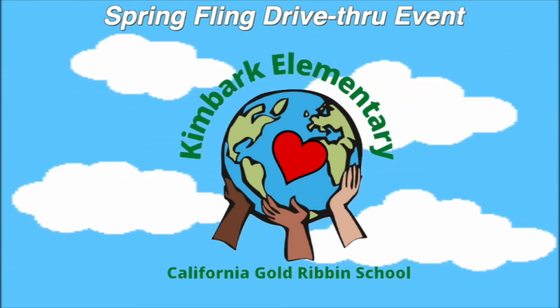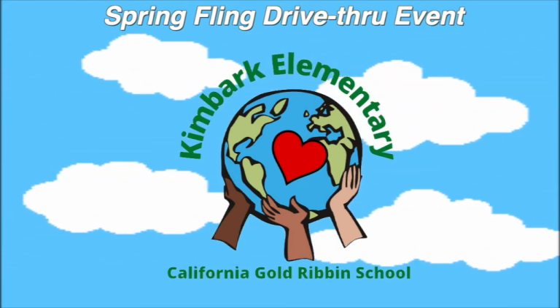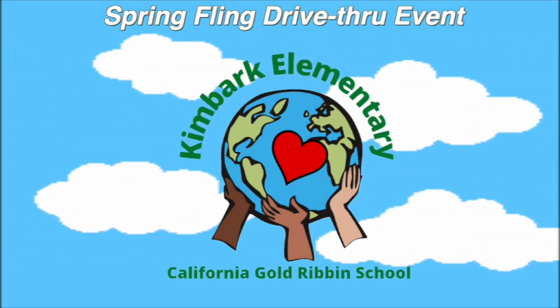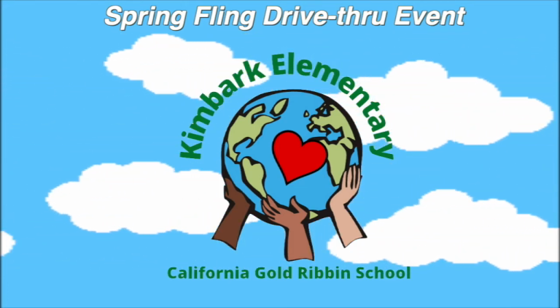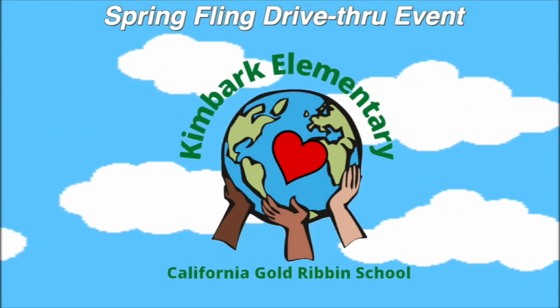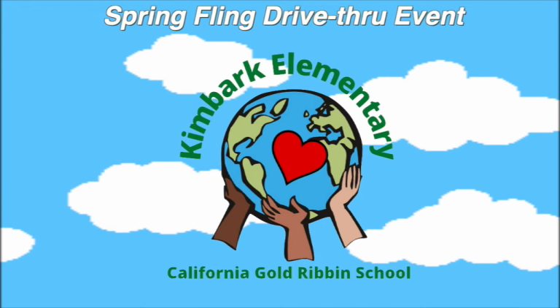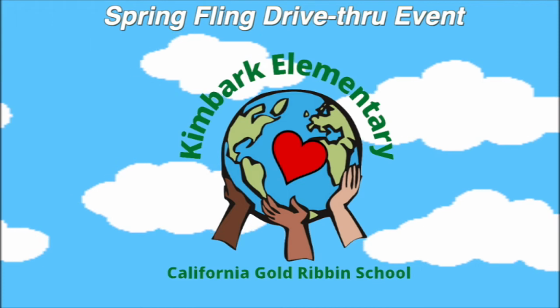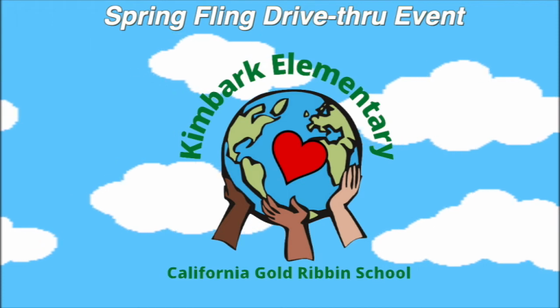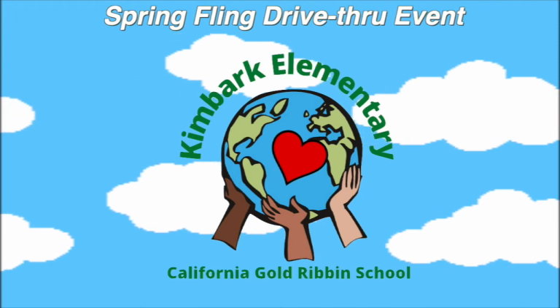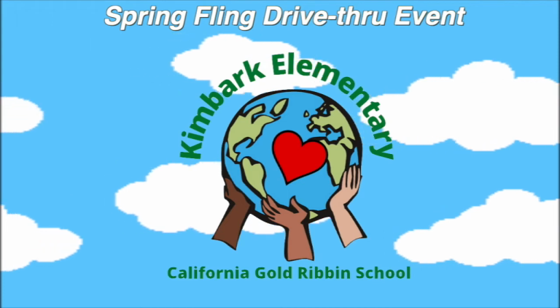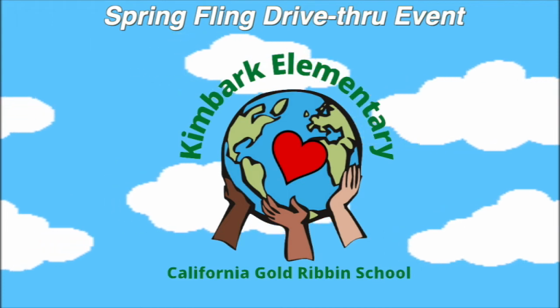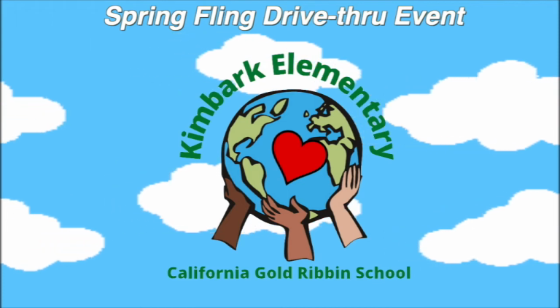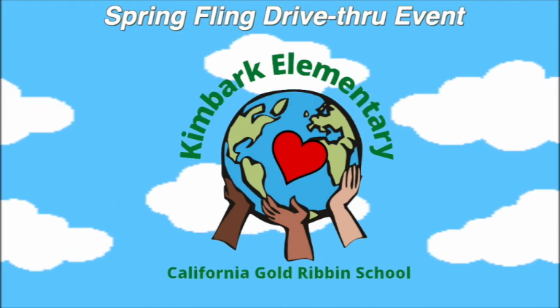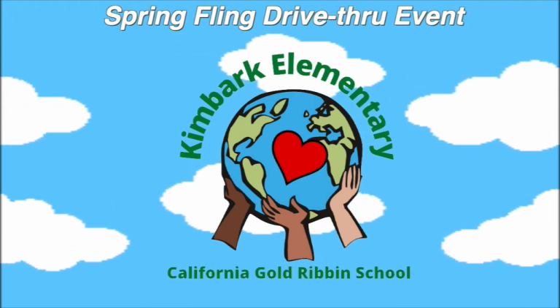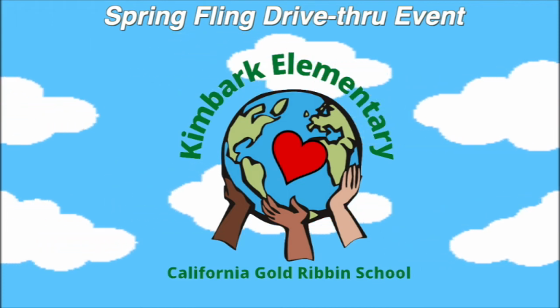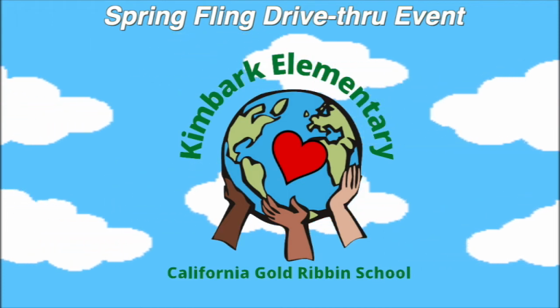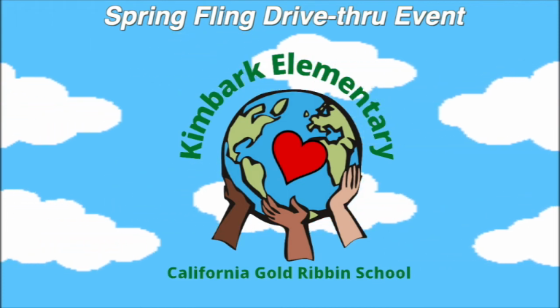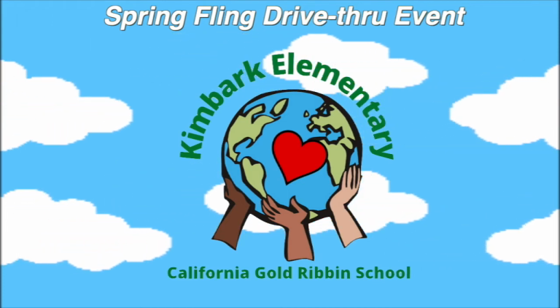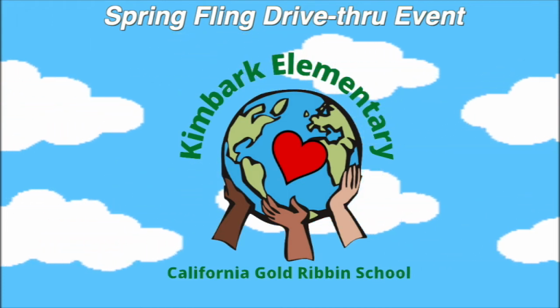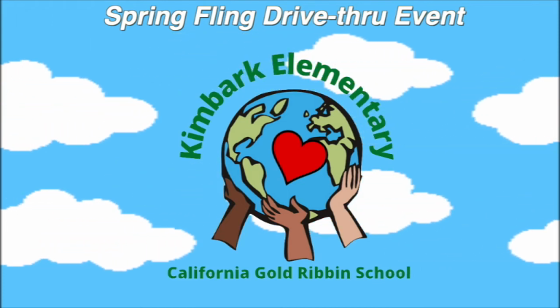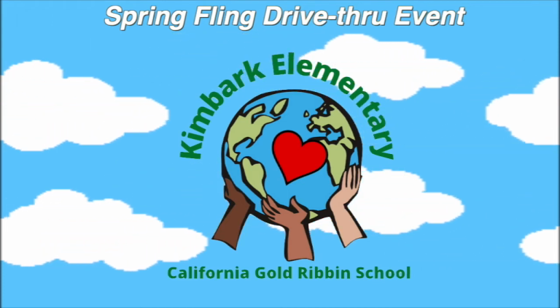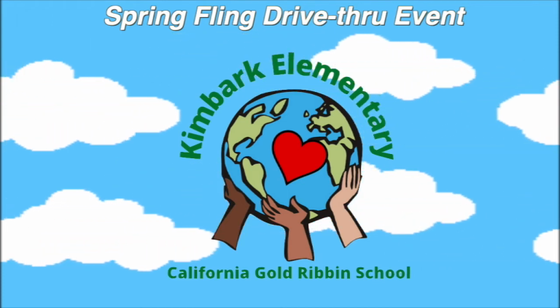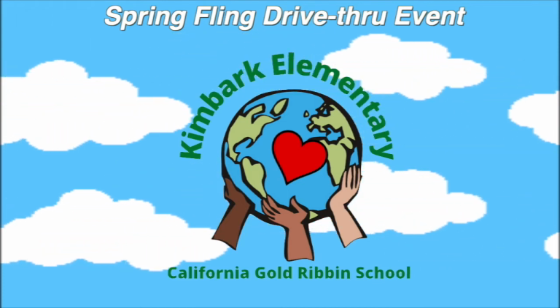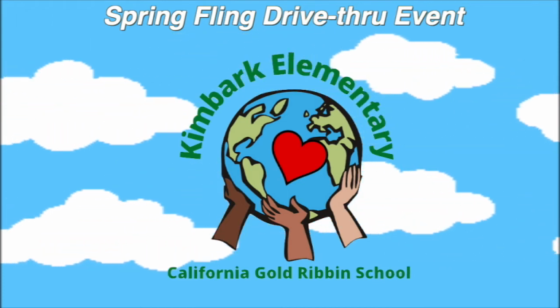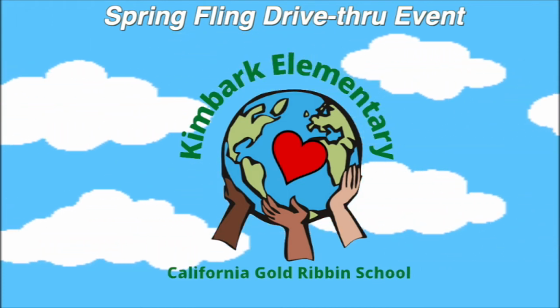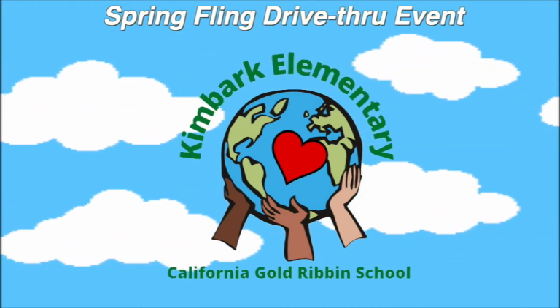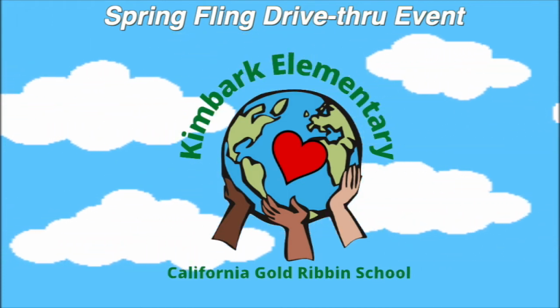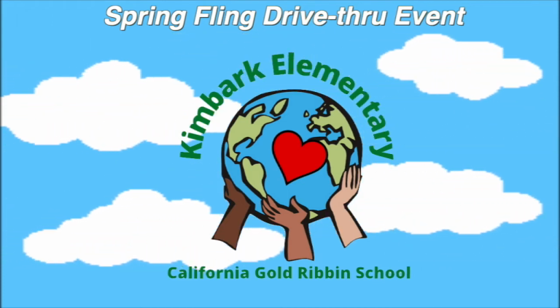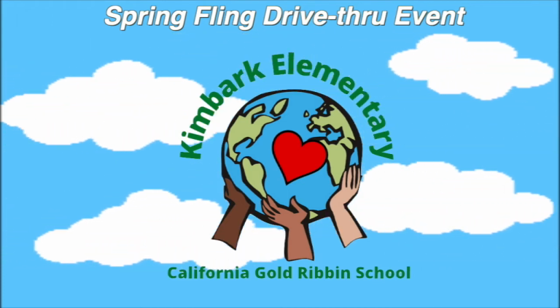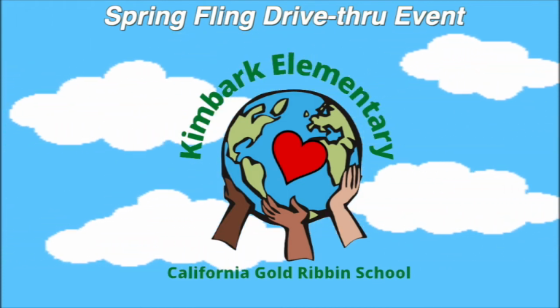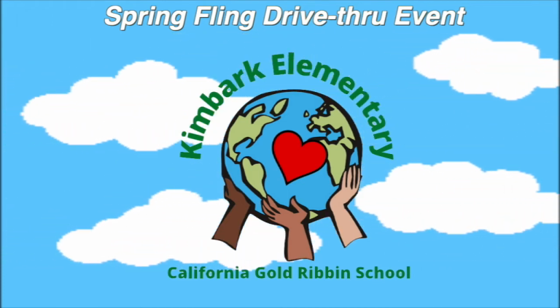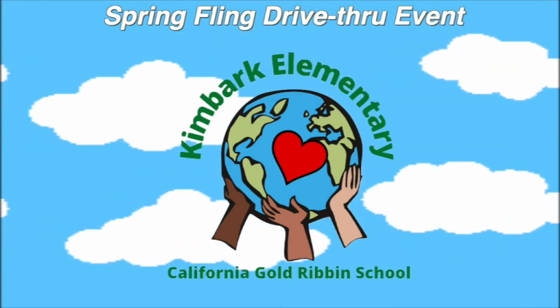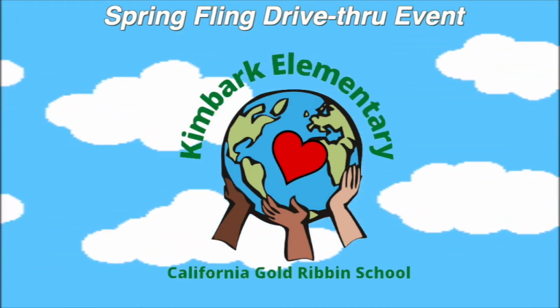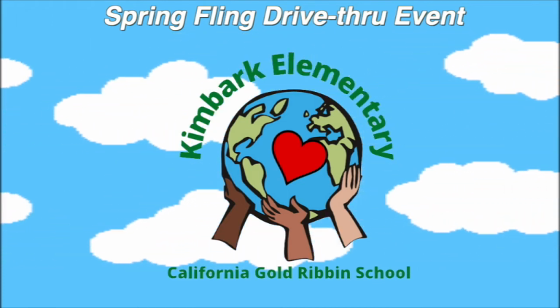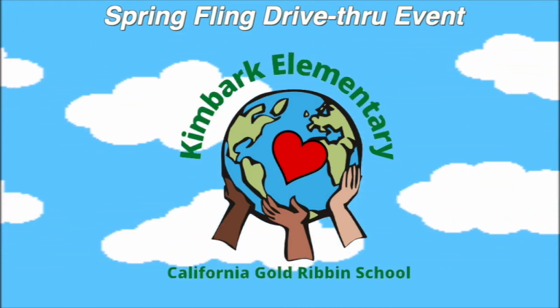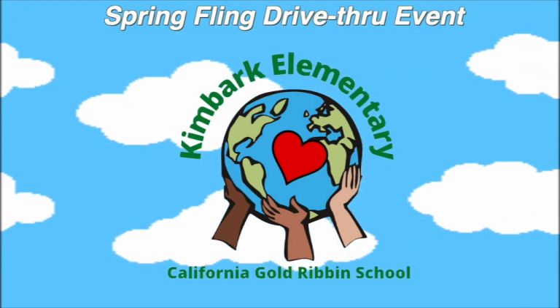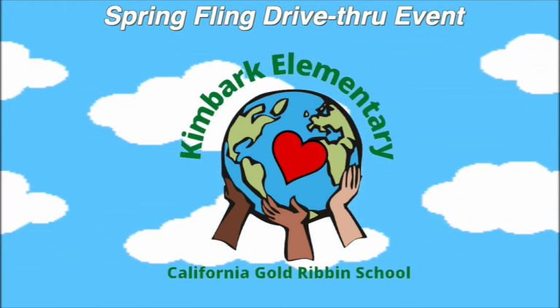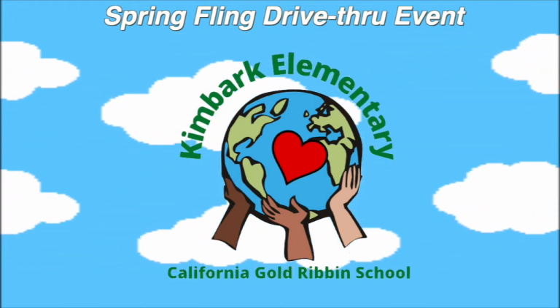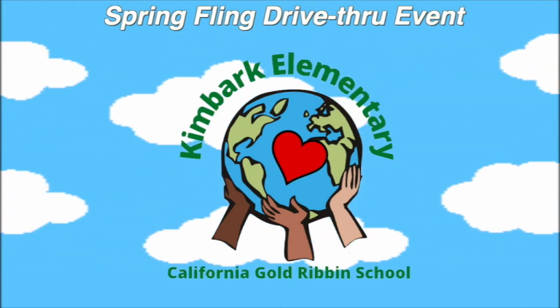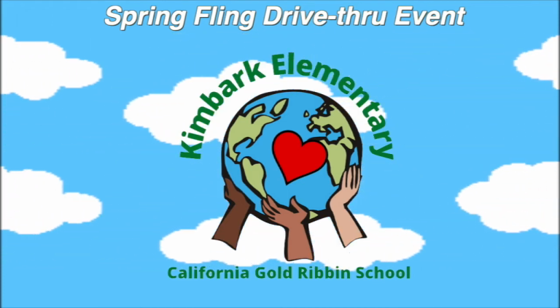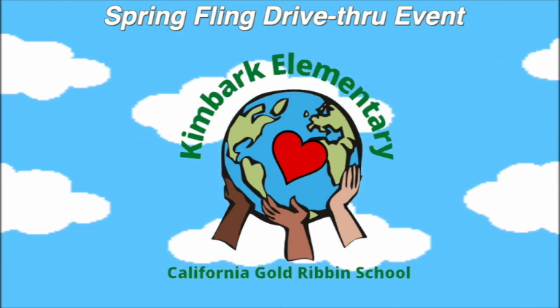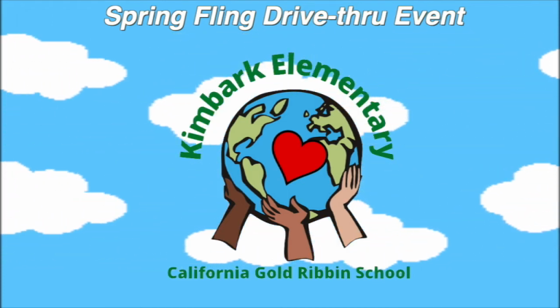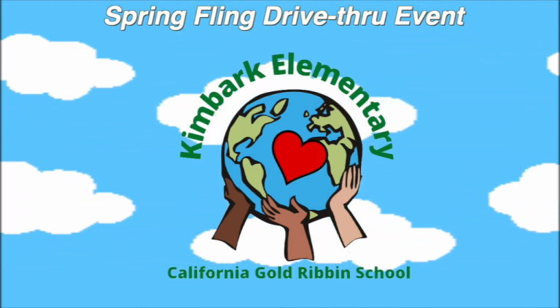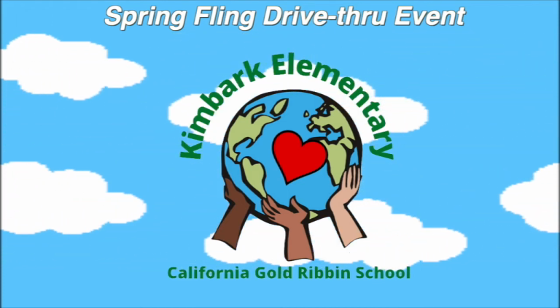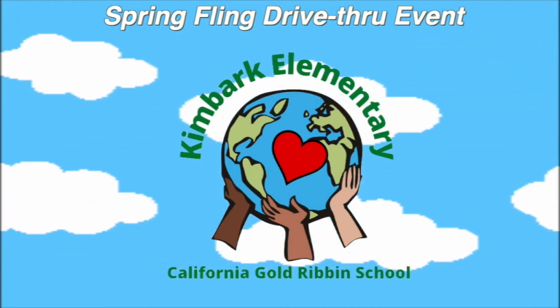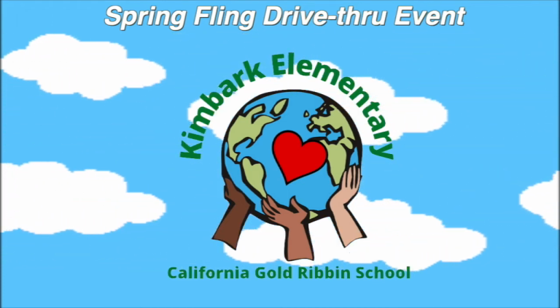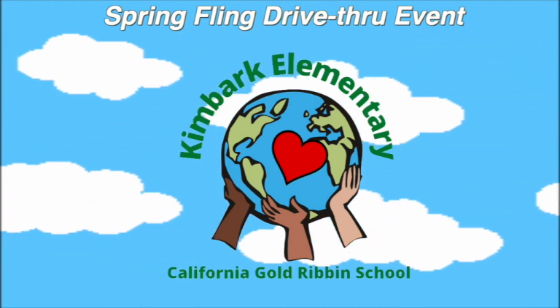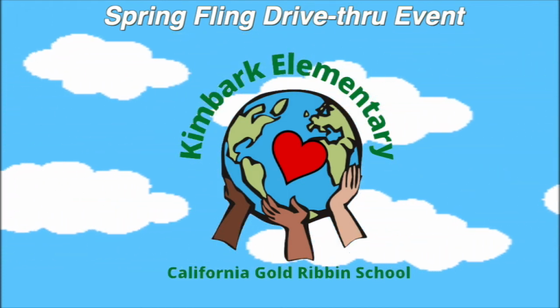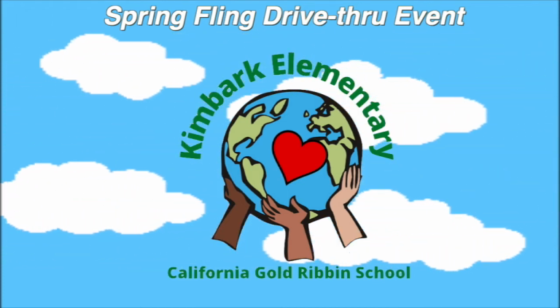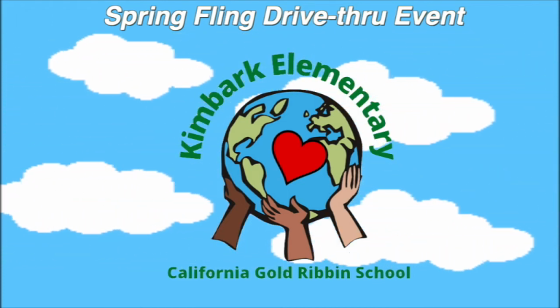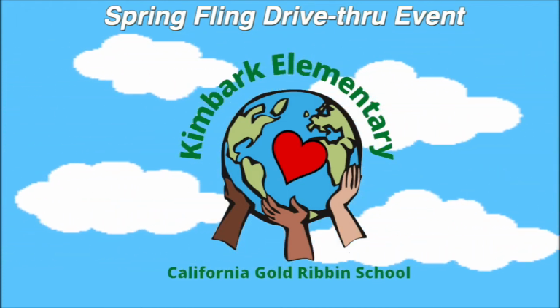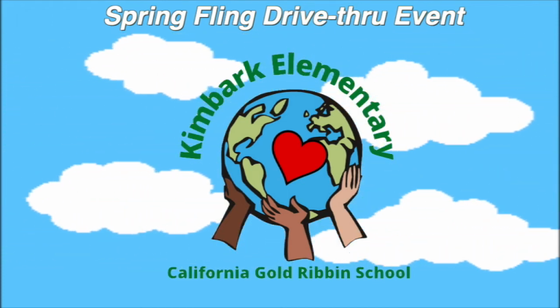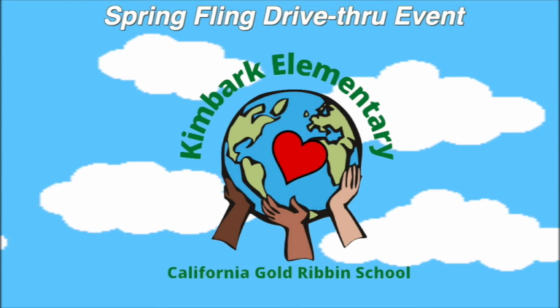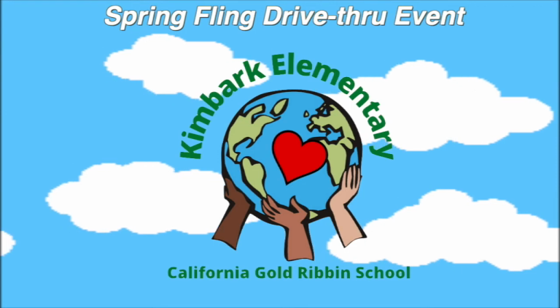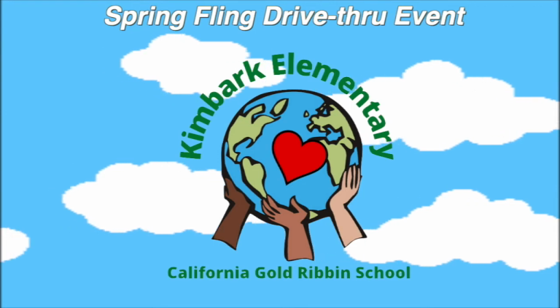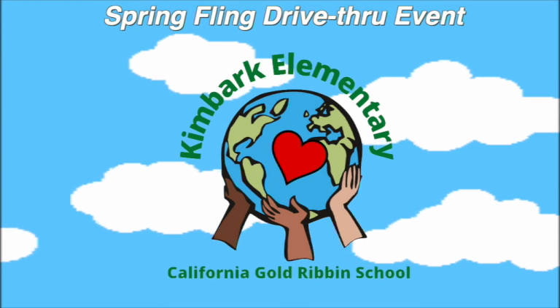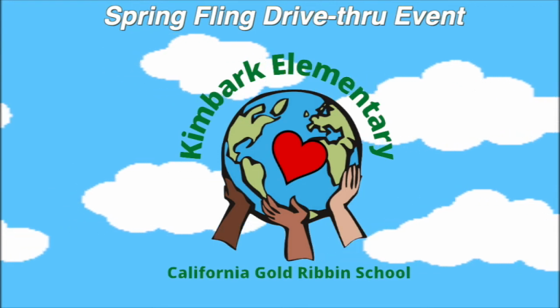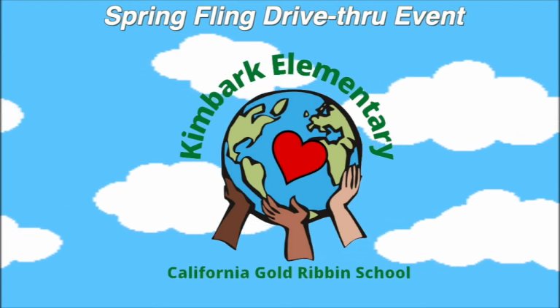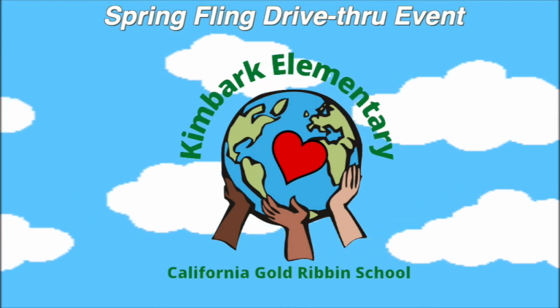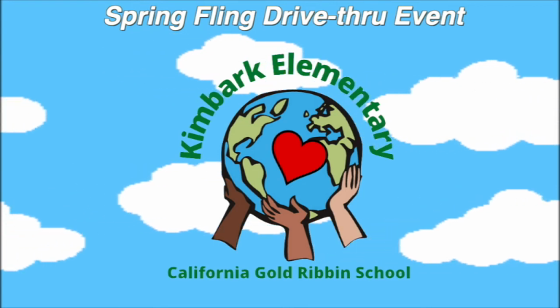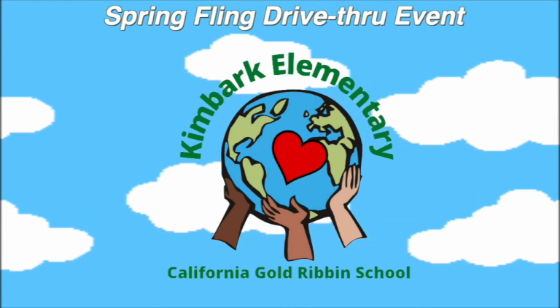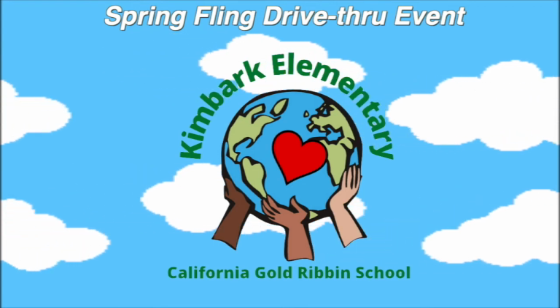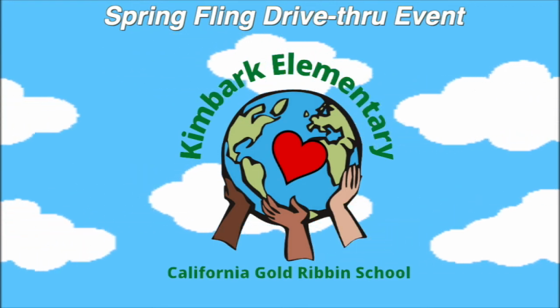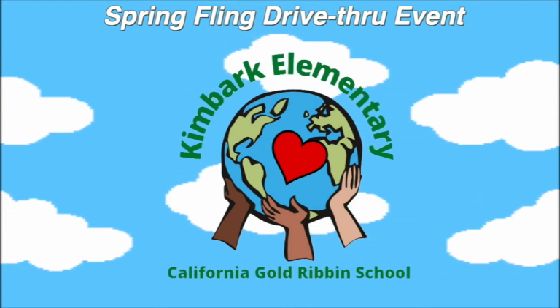Thank you for joining us! I hope you had a fun time on our adventure! See you next time! Bye!